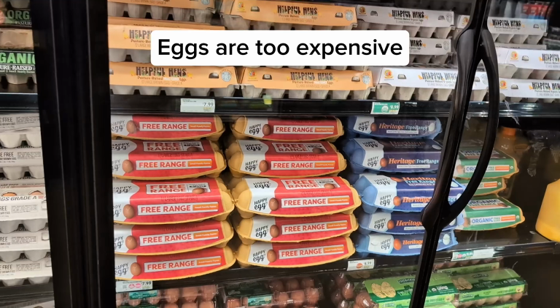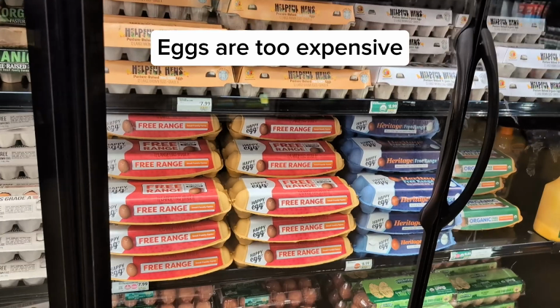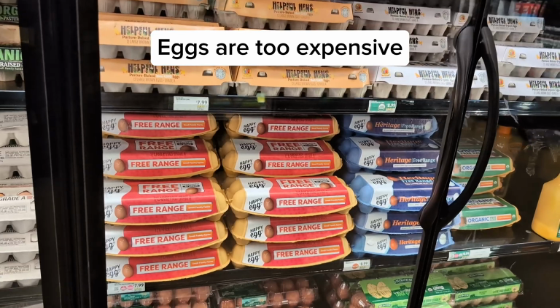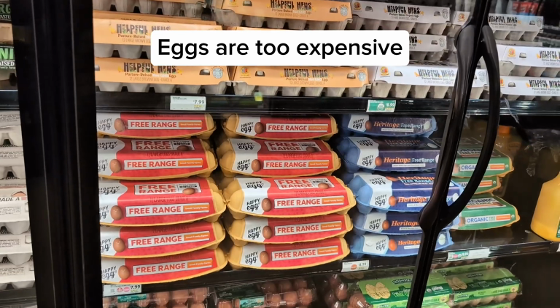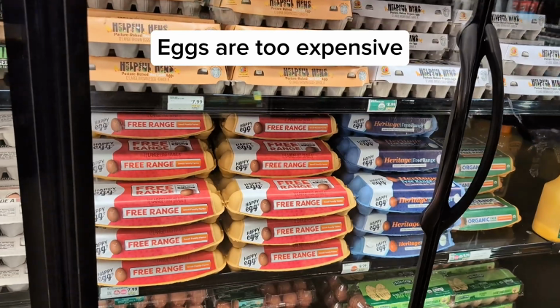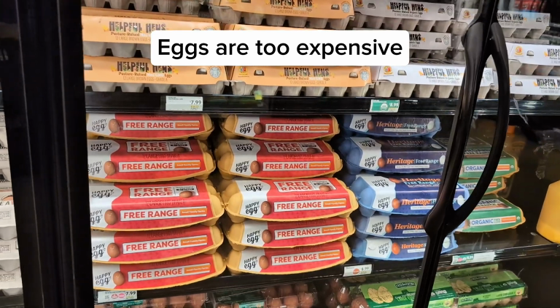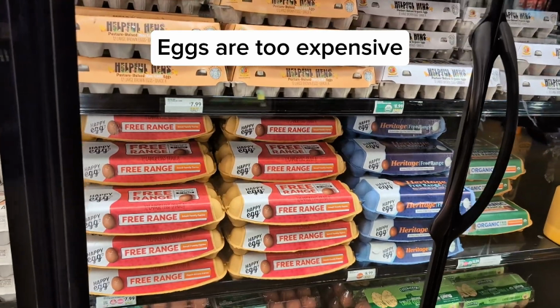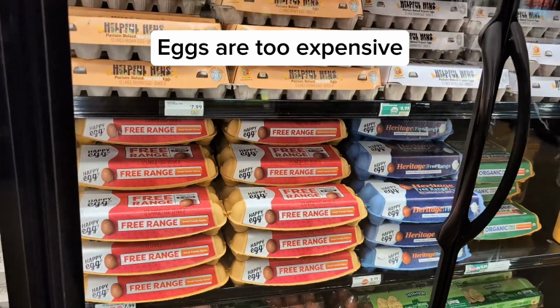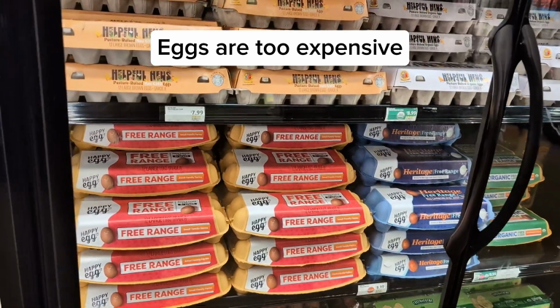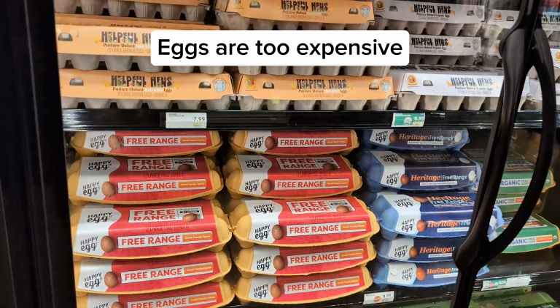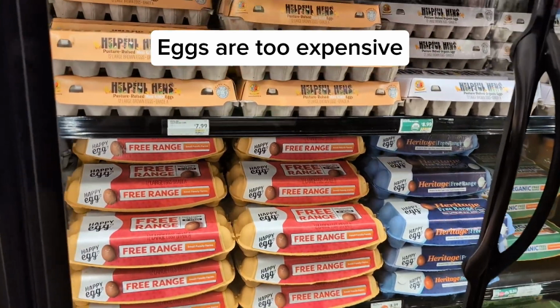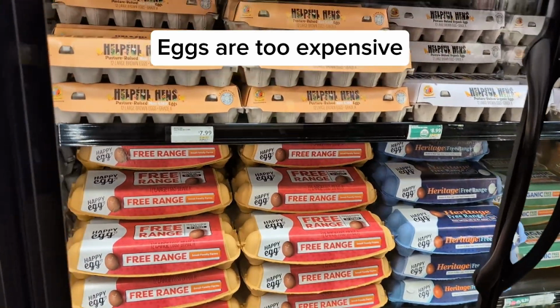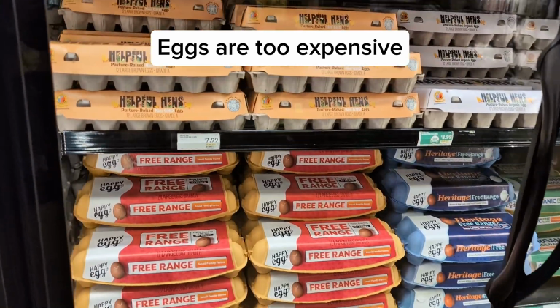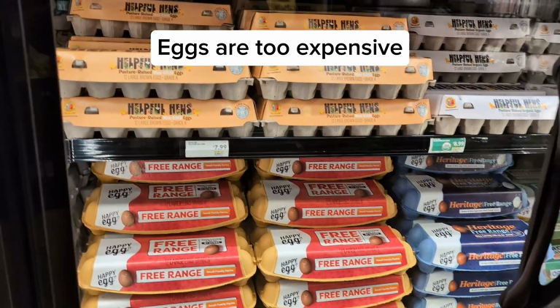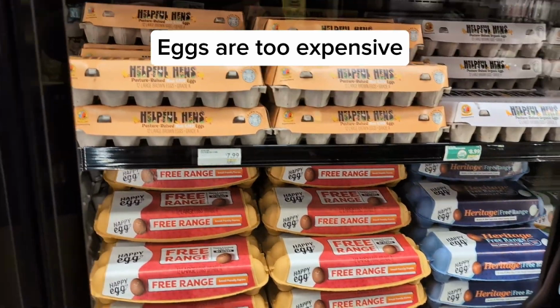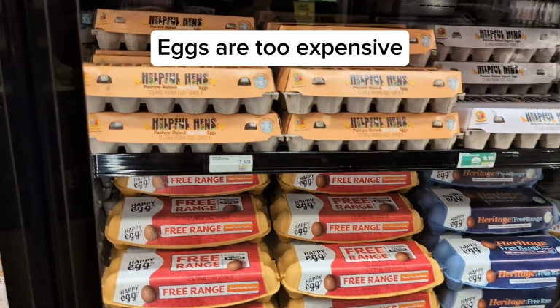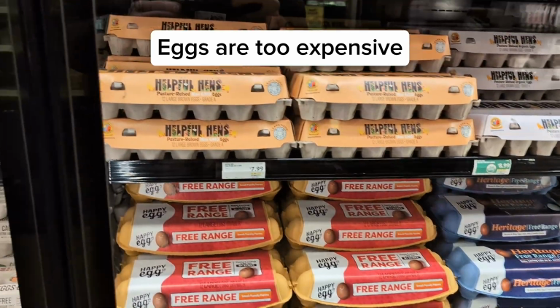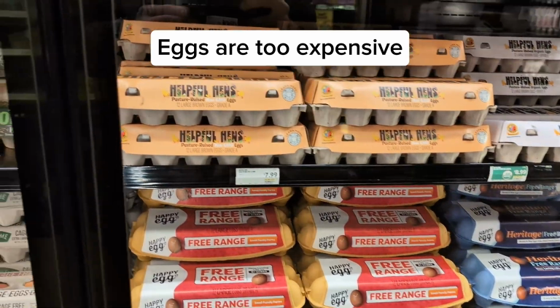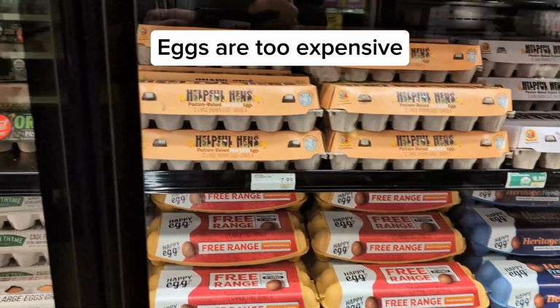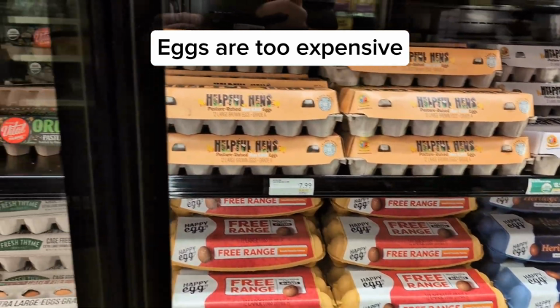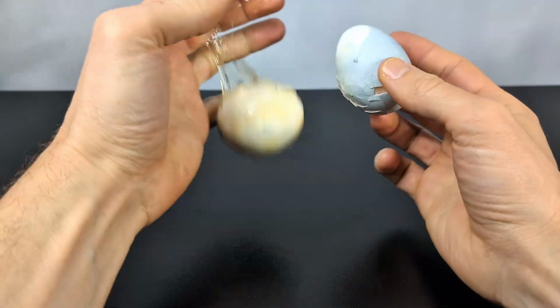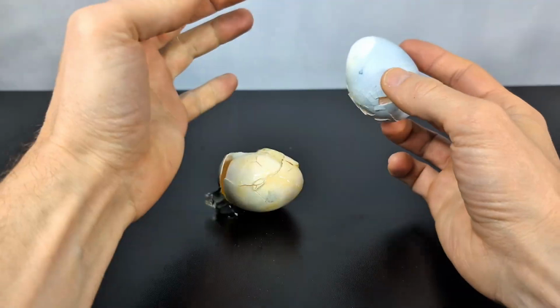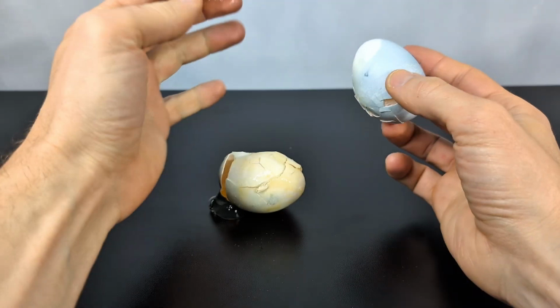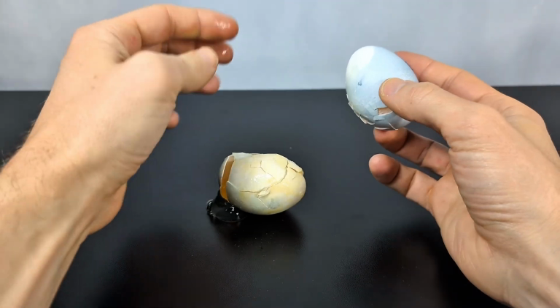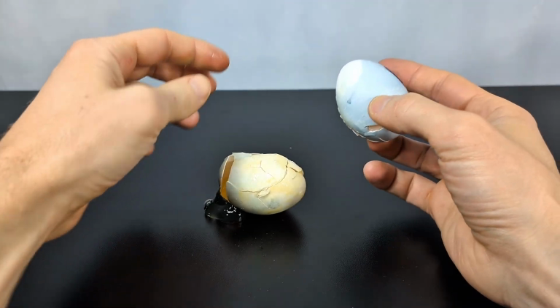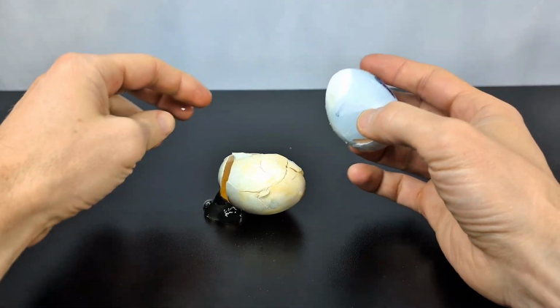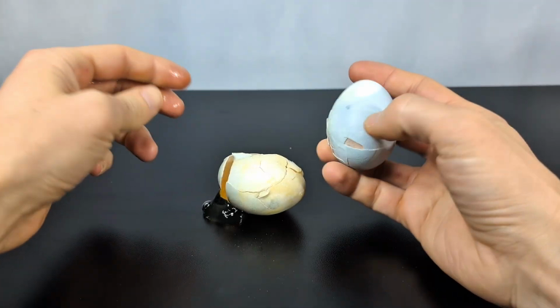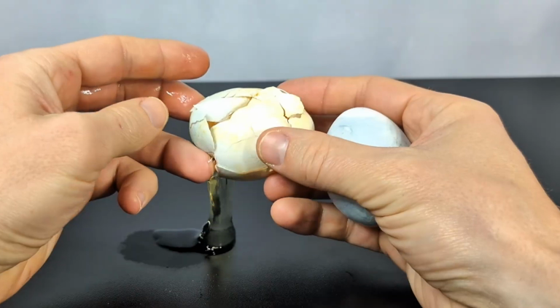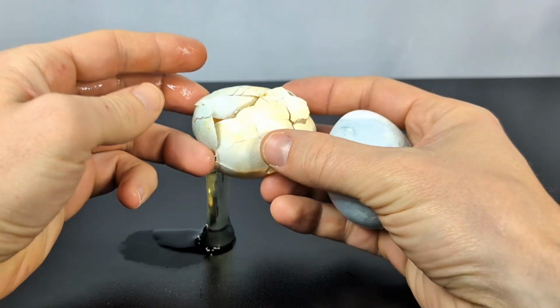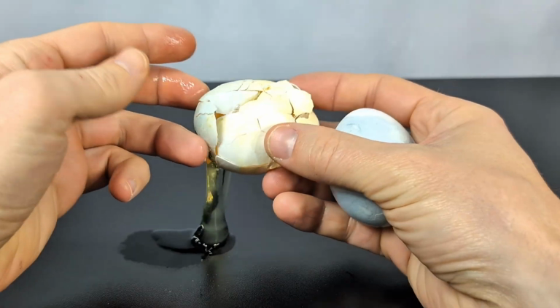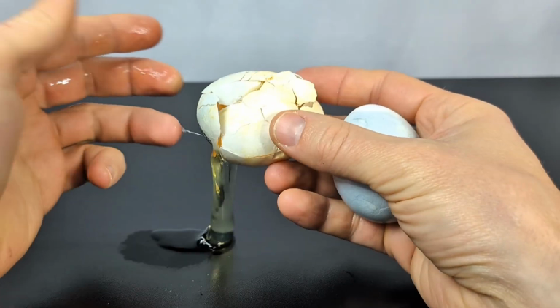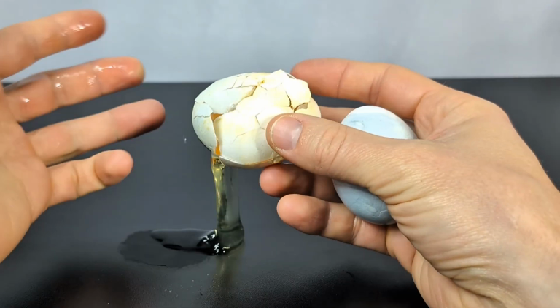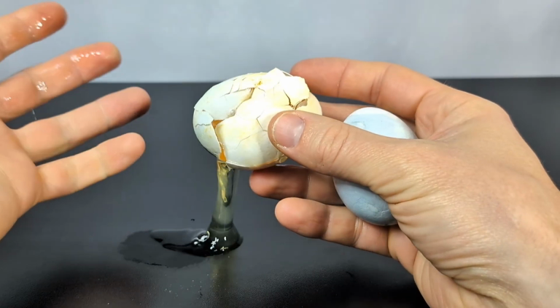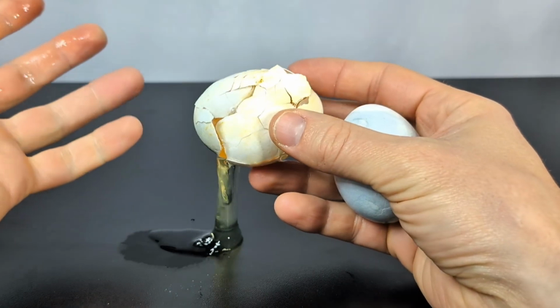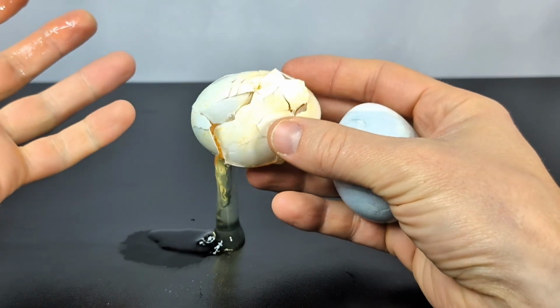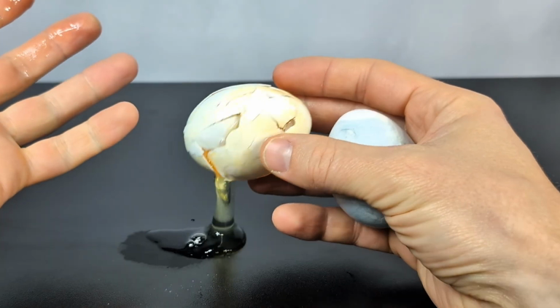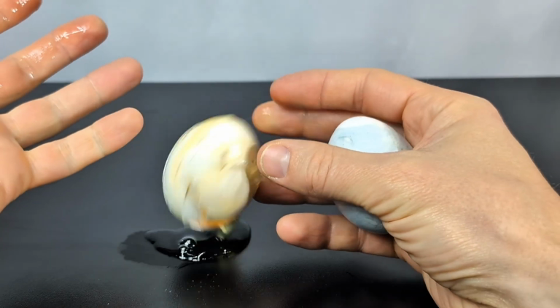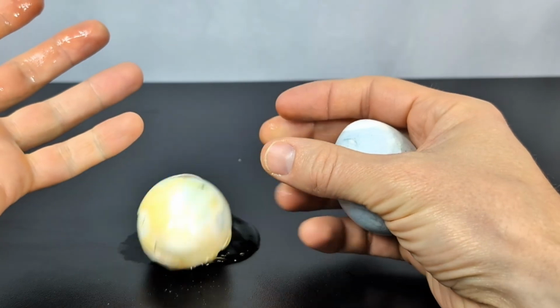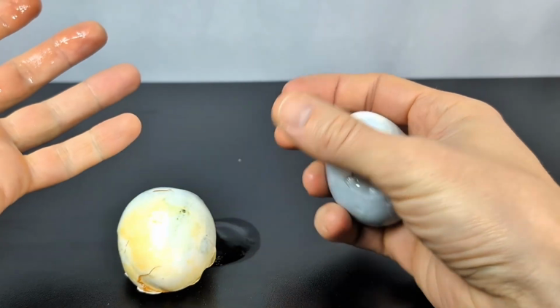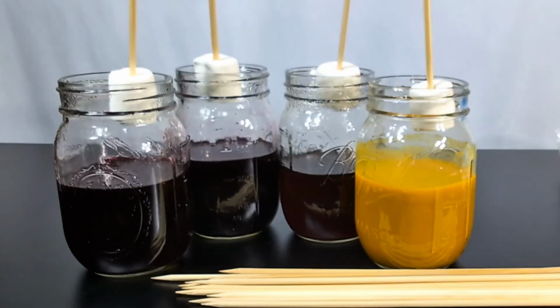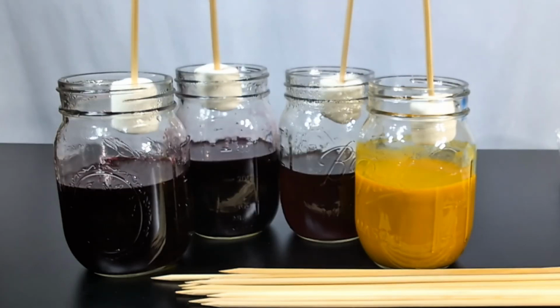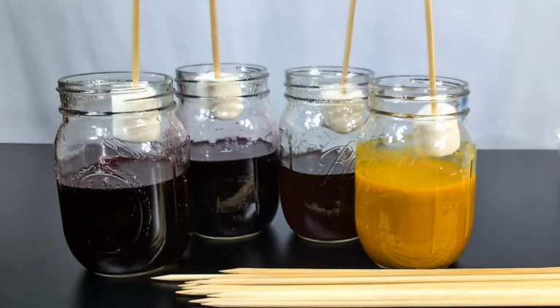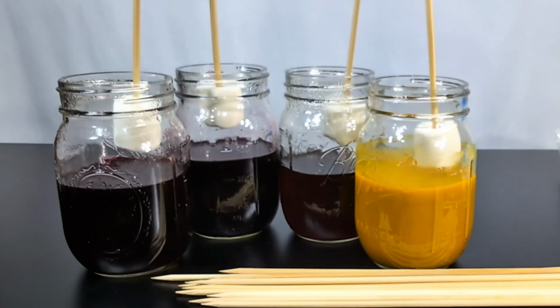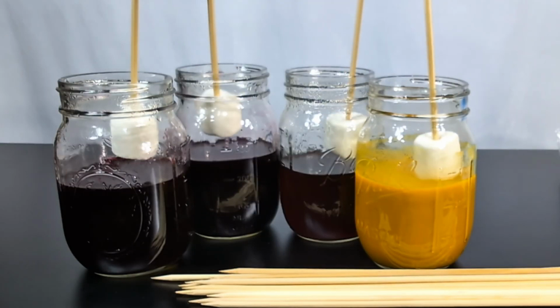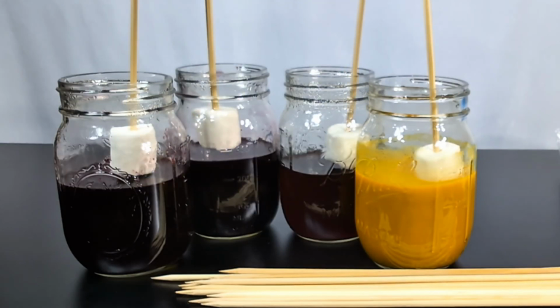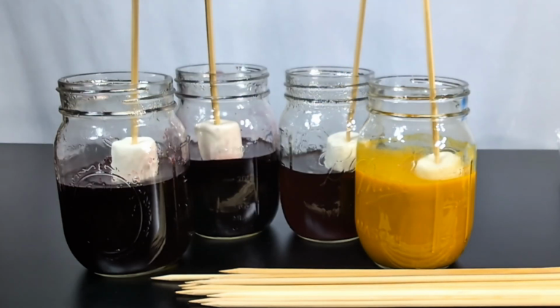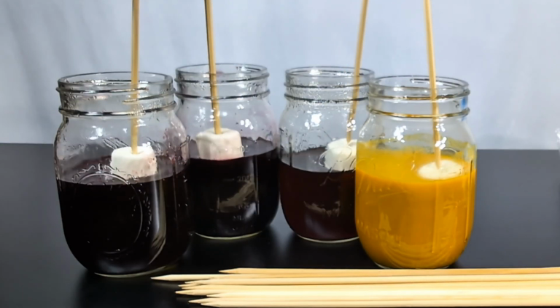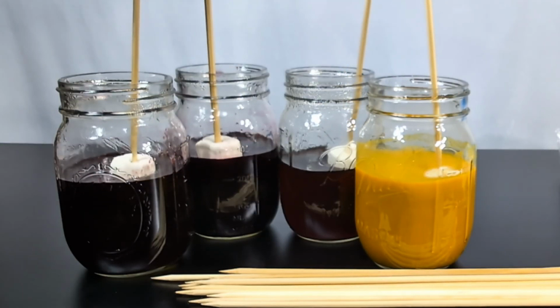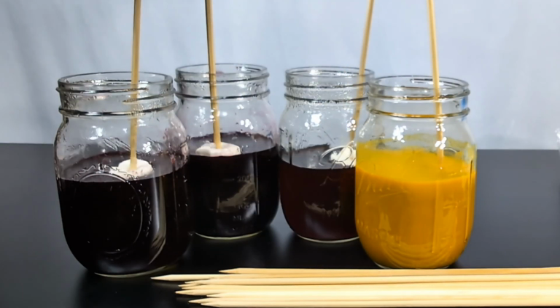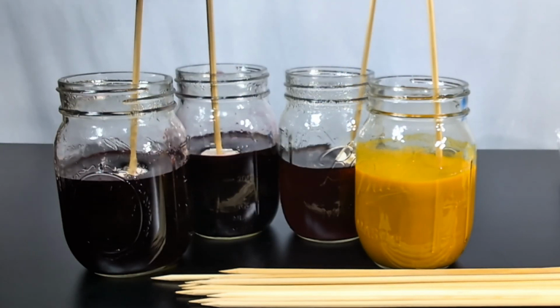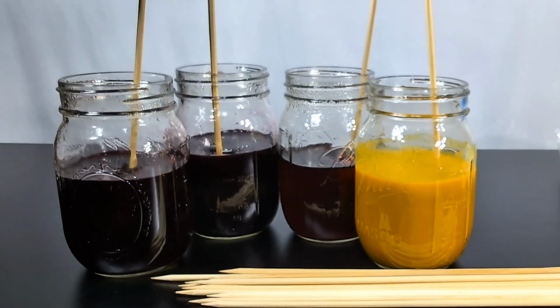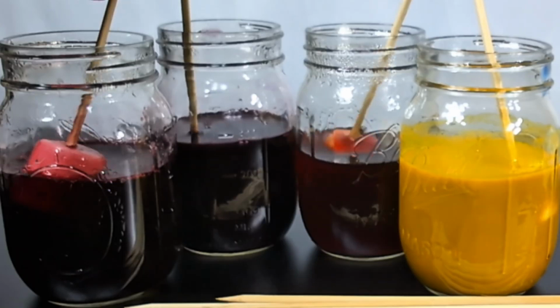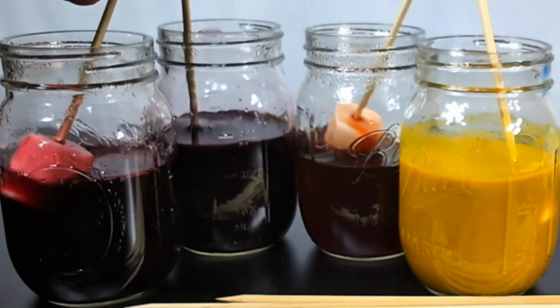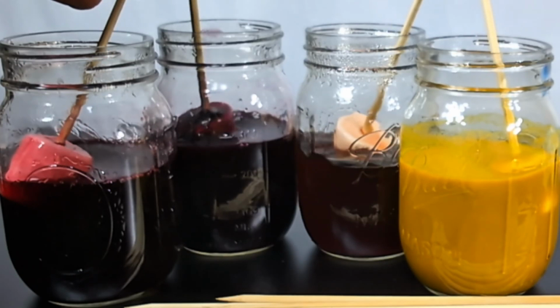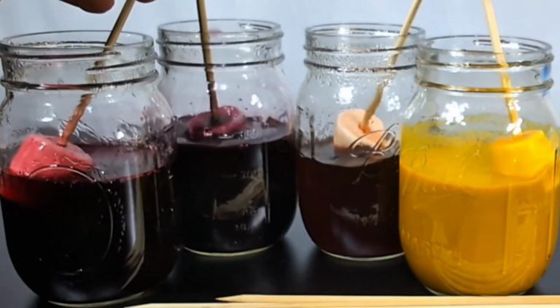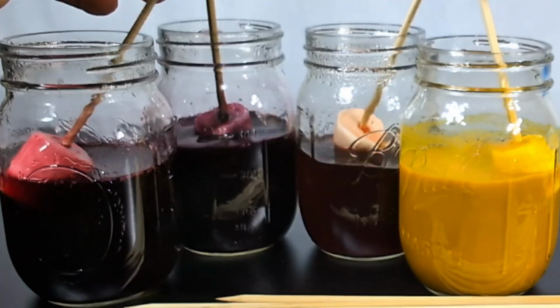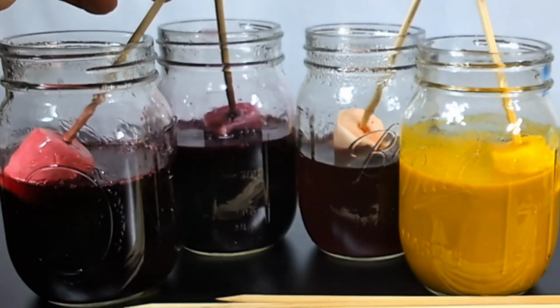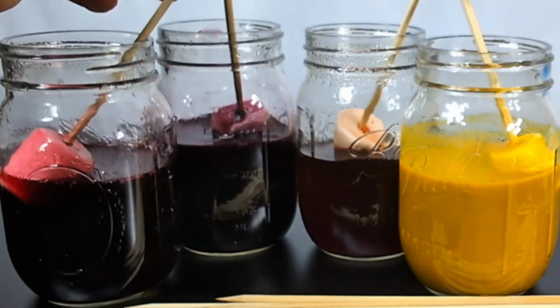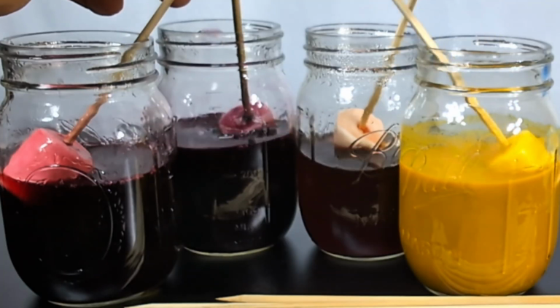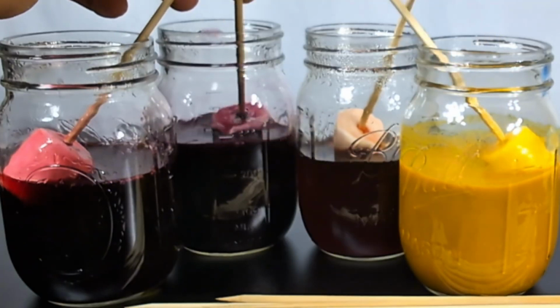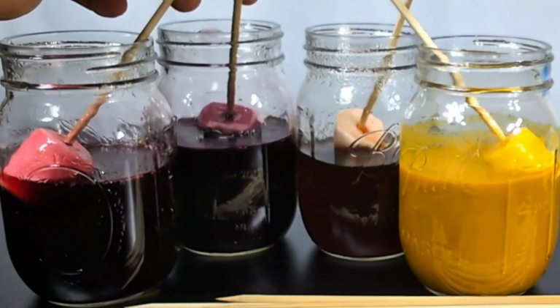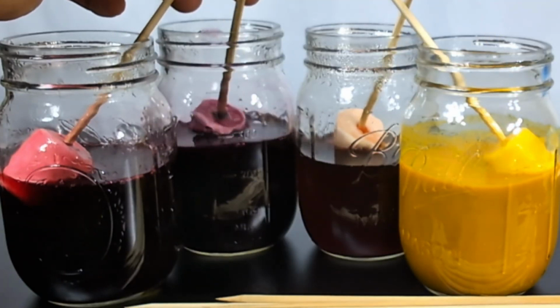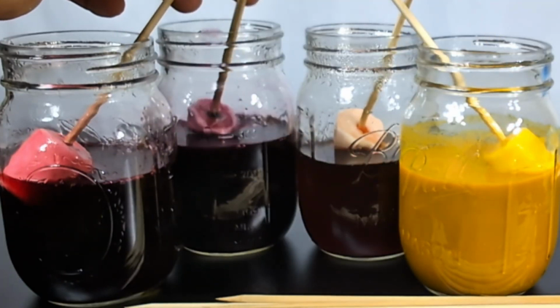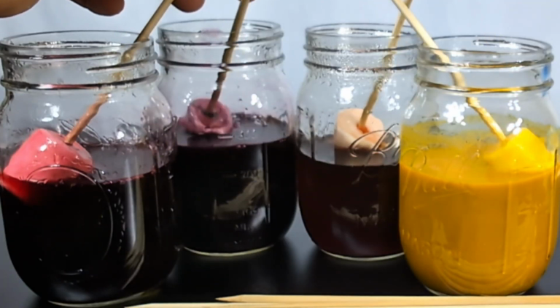Eggs are expensive this year, and honestly, who wants this mess to deal with? So here's something cheaper, more fun, and actually edible.